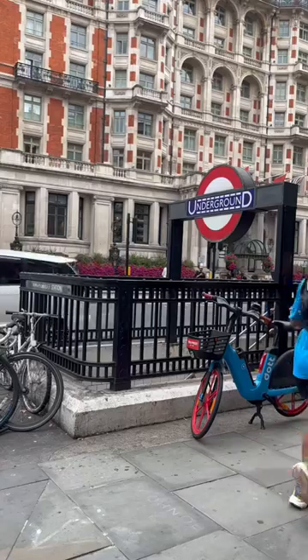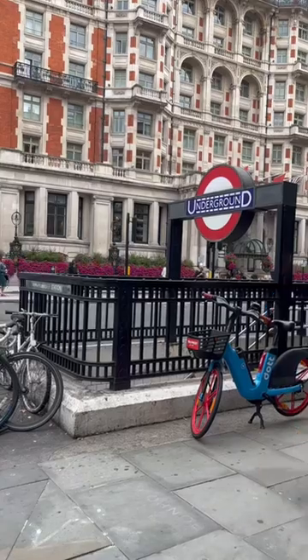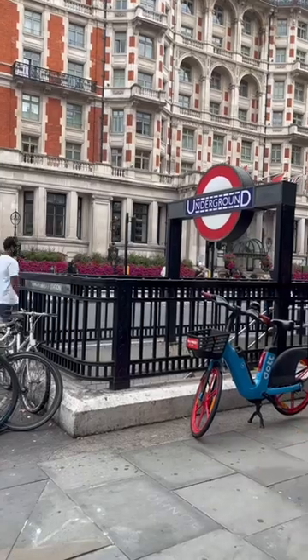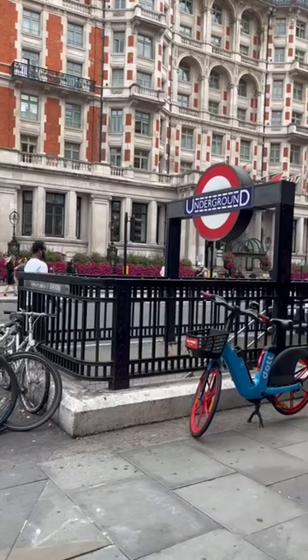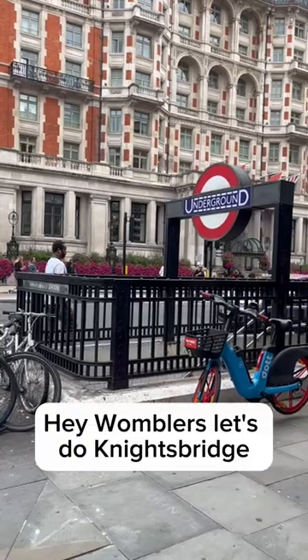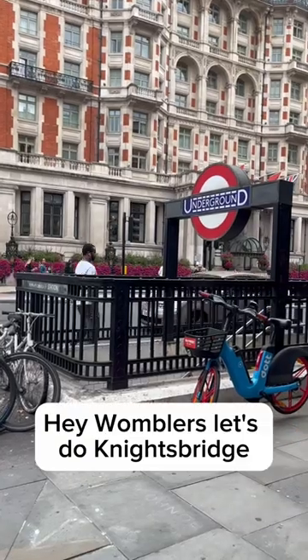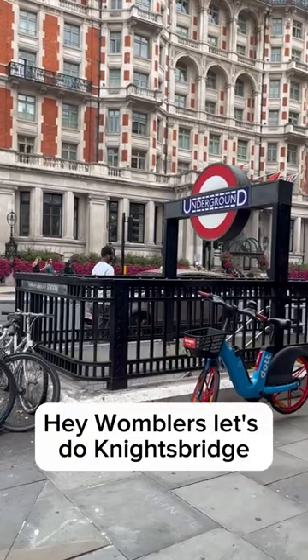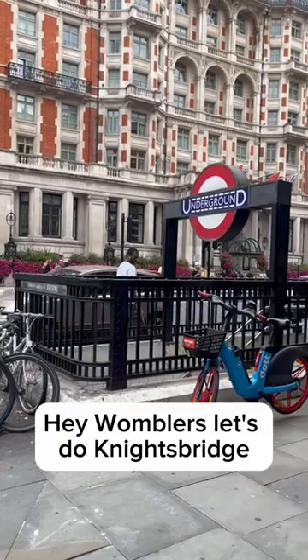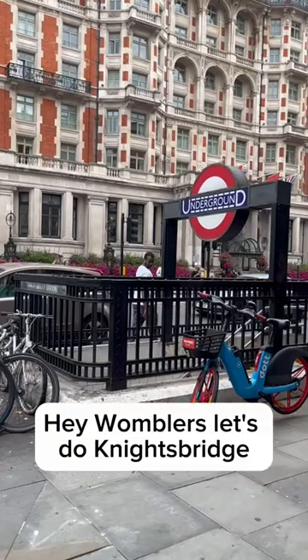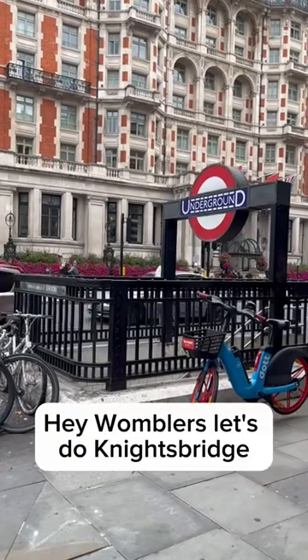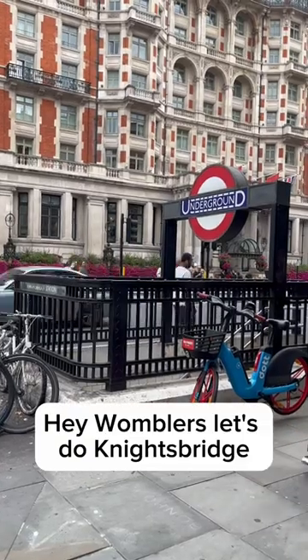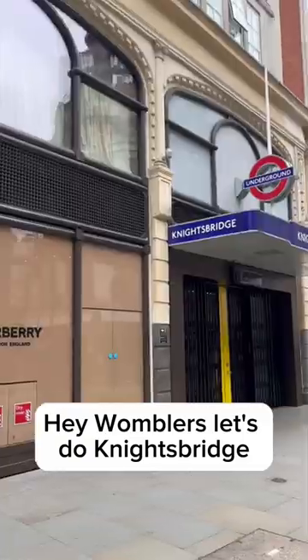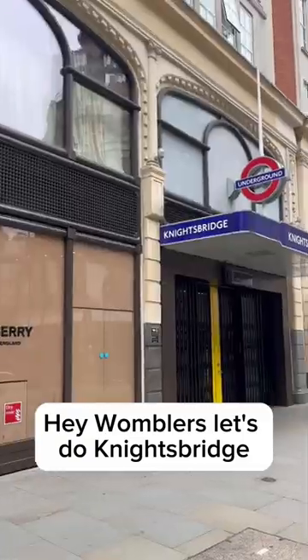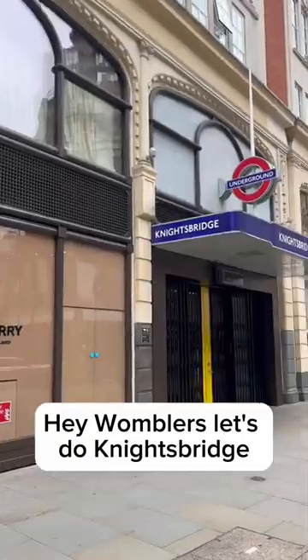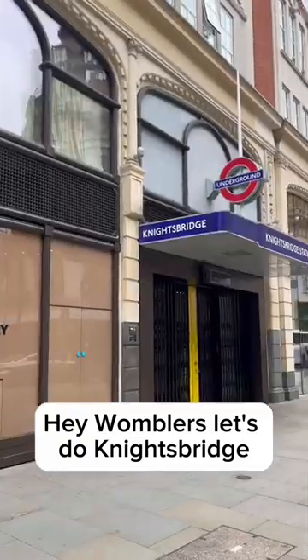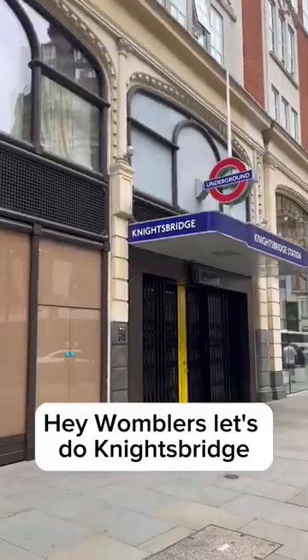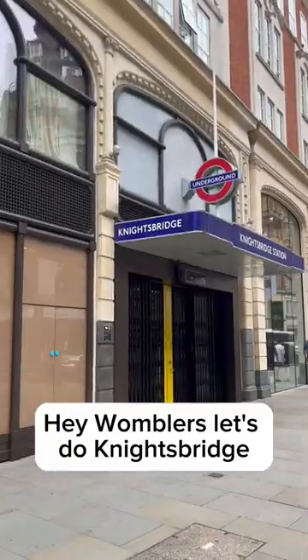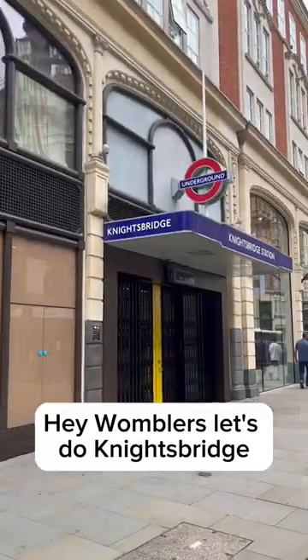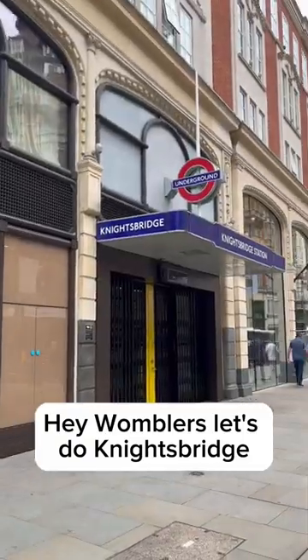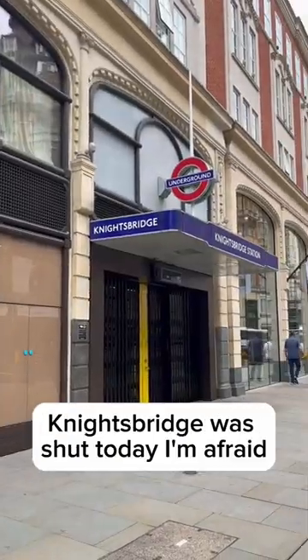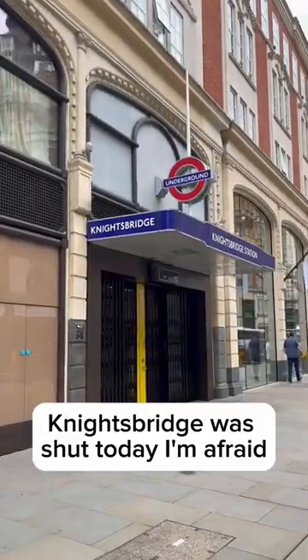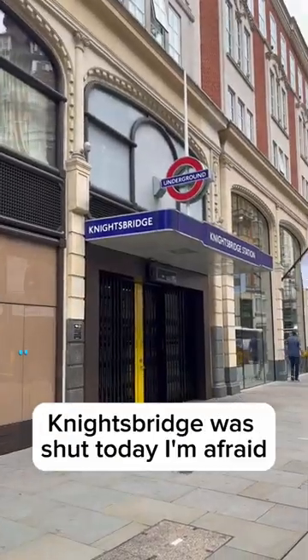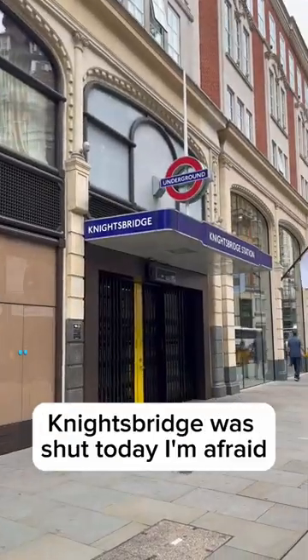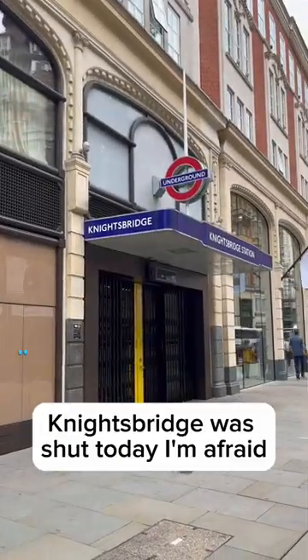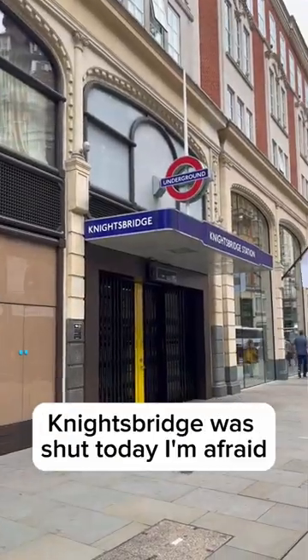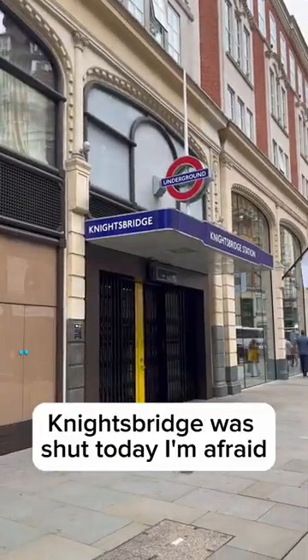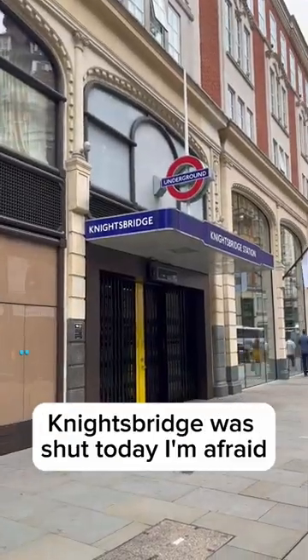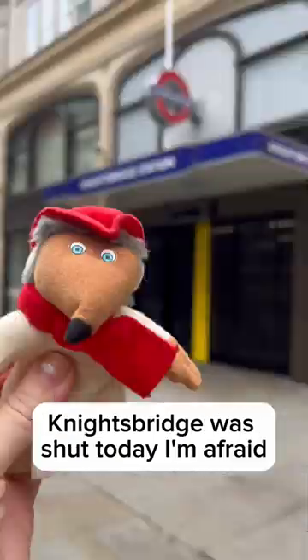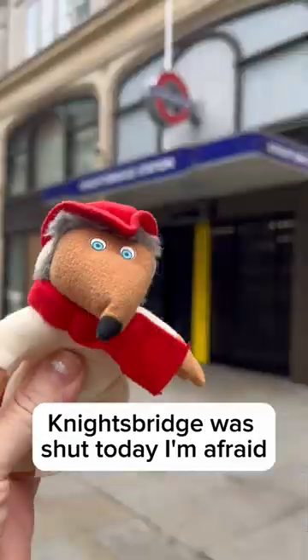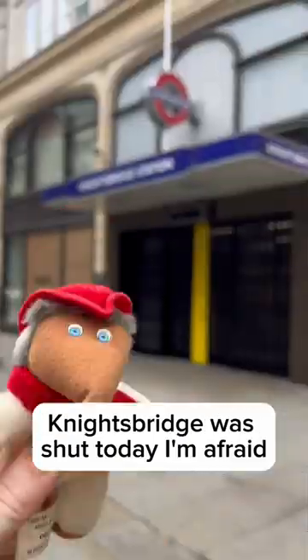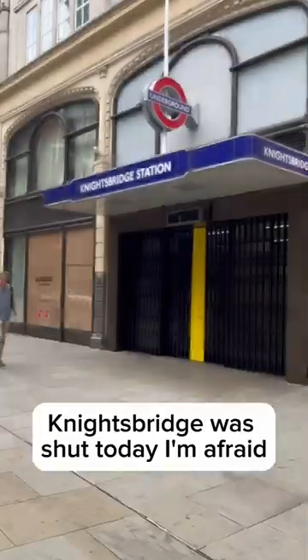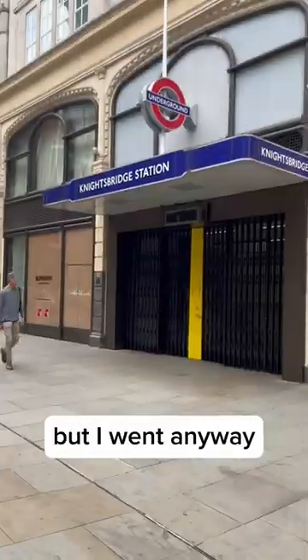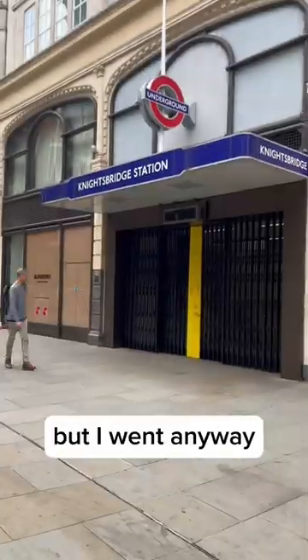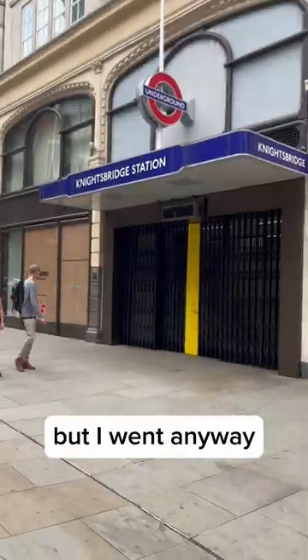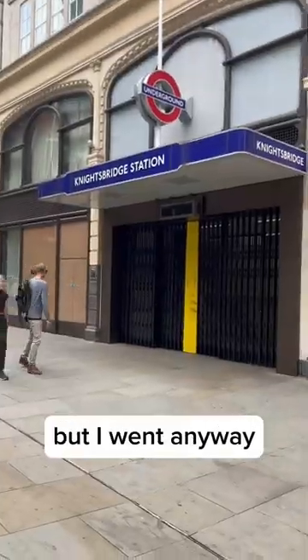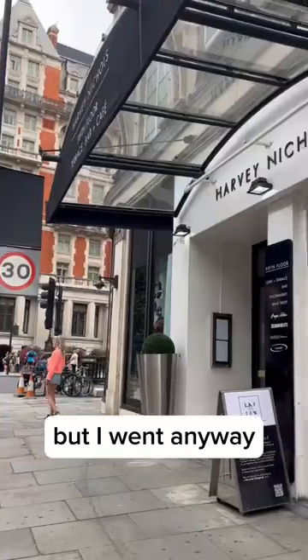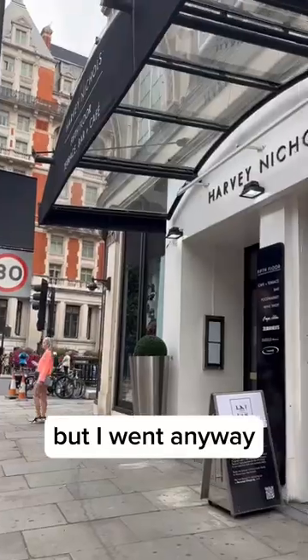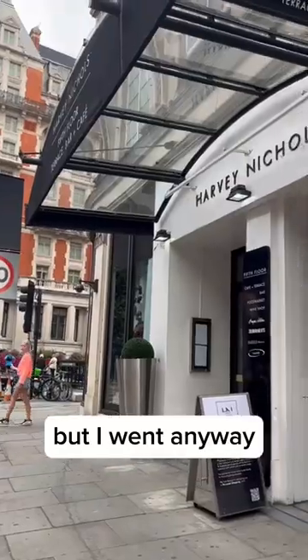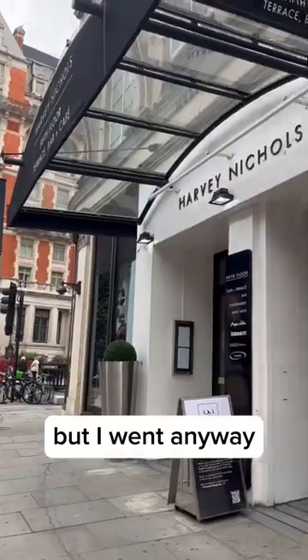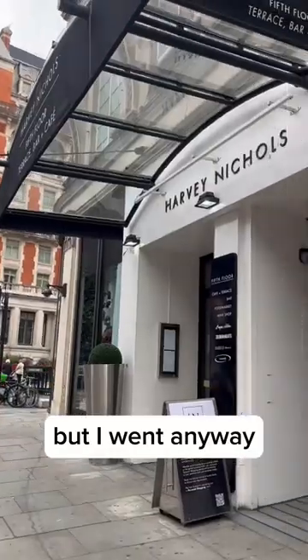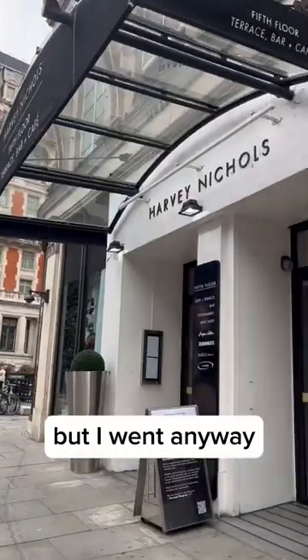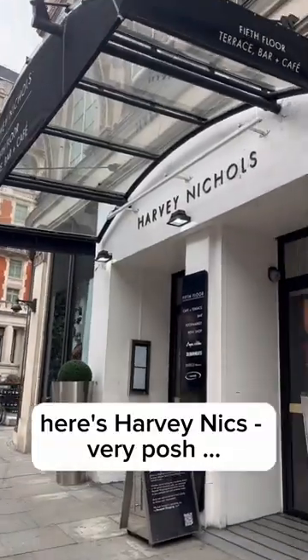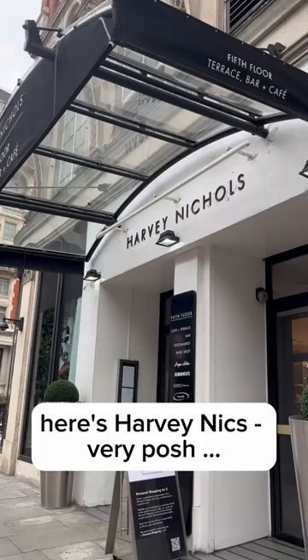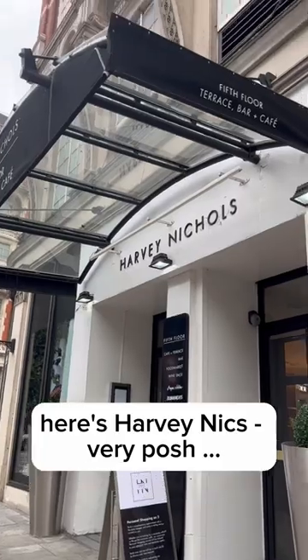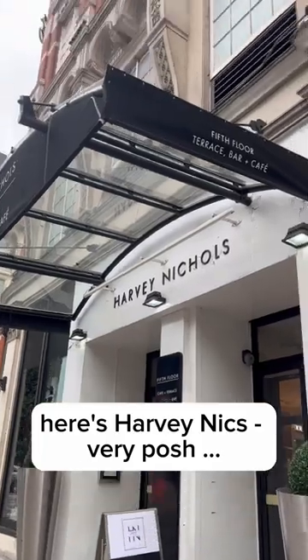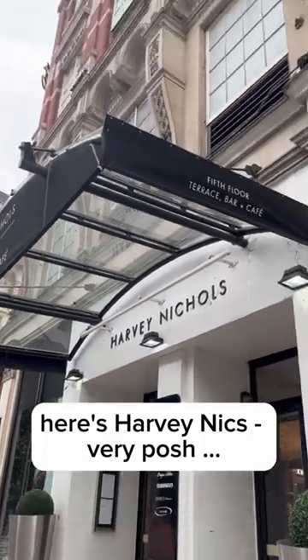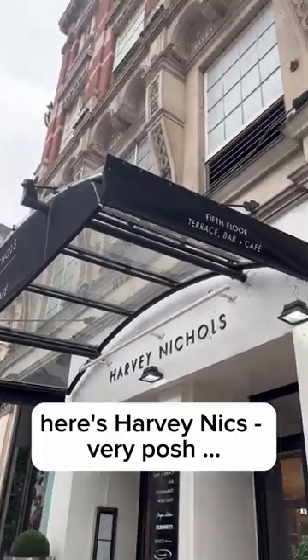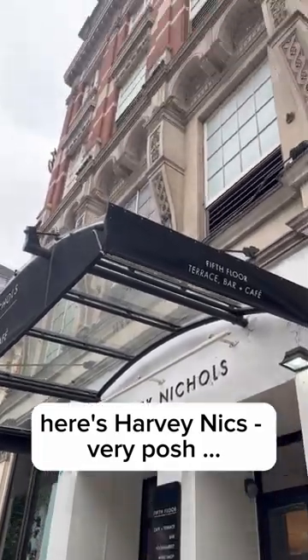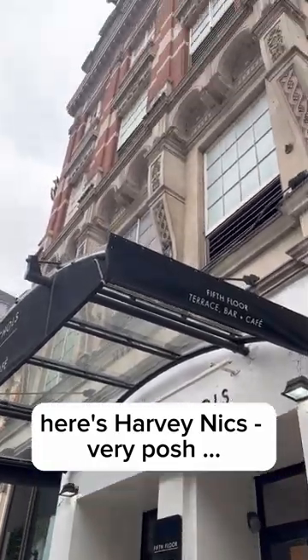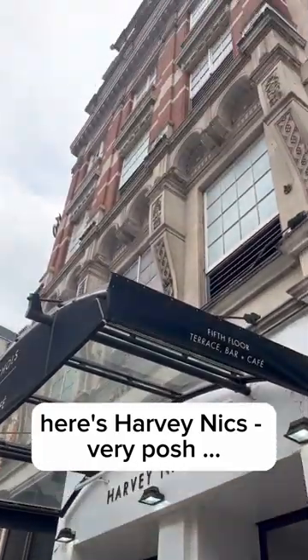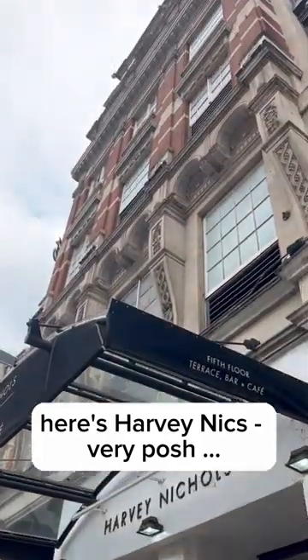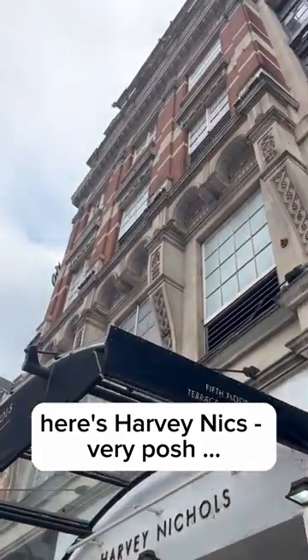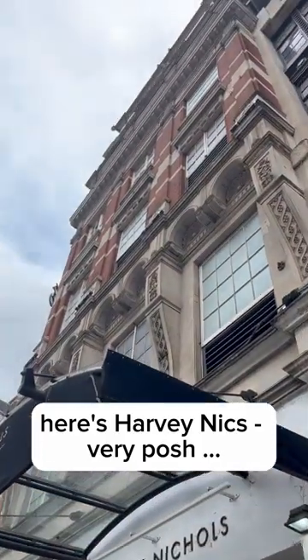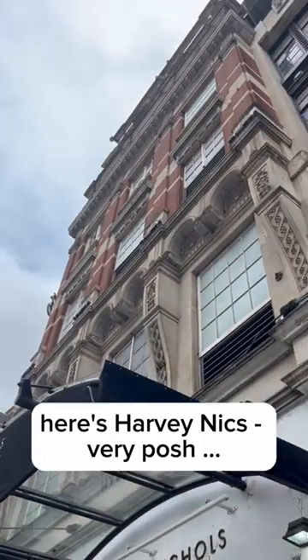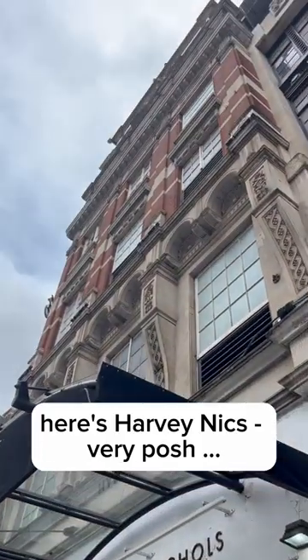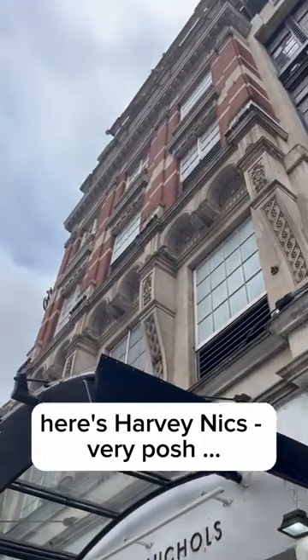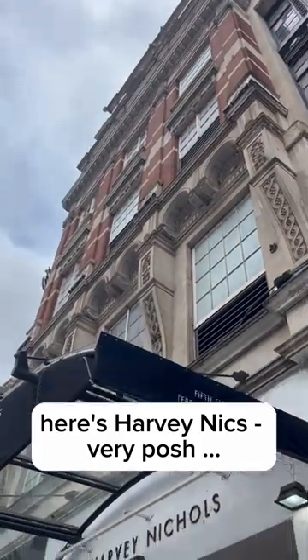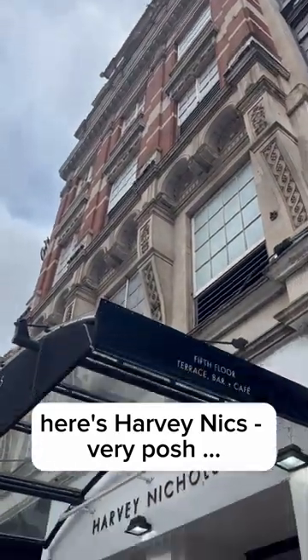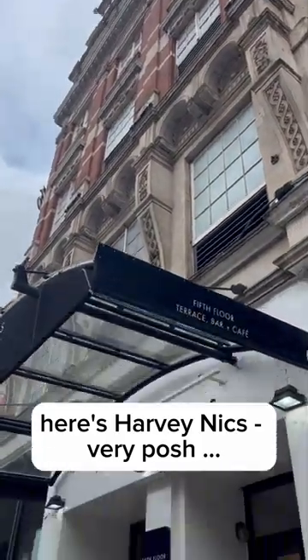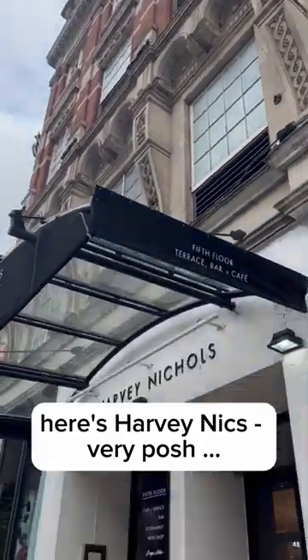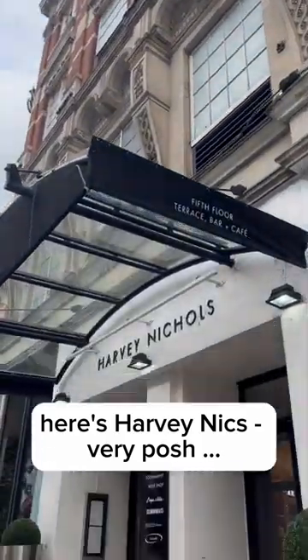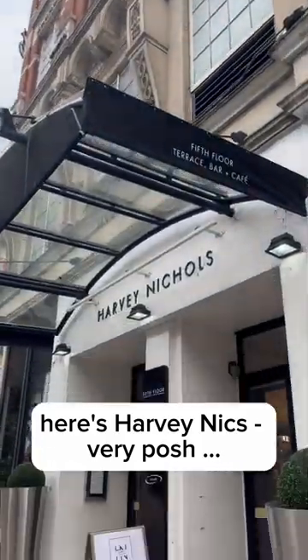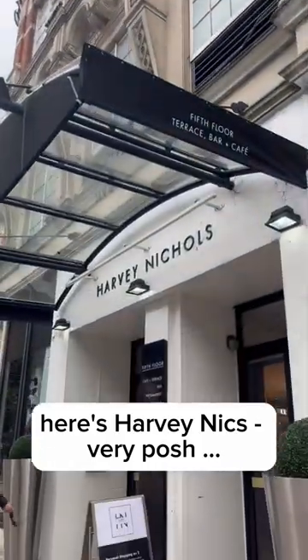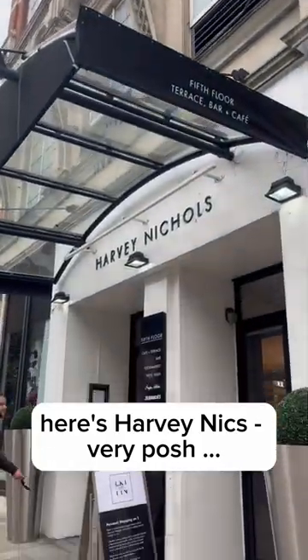Hey Womblers, let's do Knightsbridge. Knightsbridge was shut today I'm afraid, but I went anyway. Here's Harvey Nicks, very bosh.